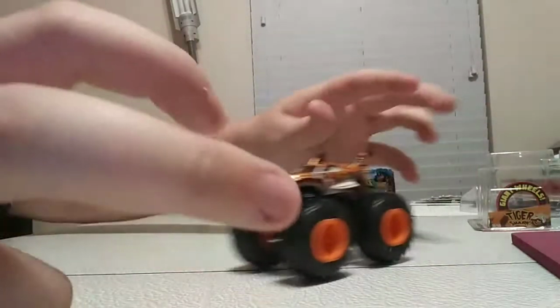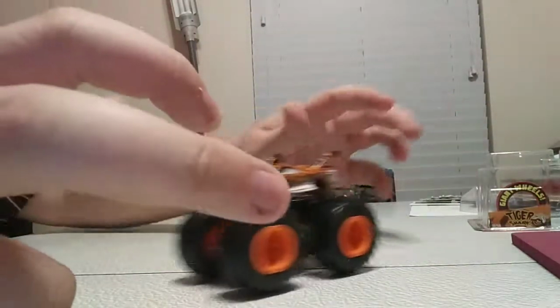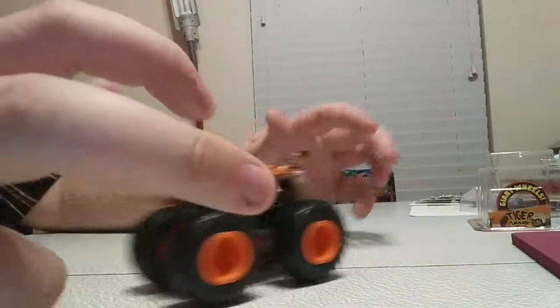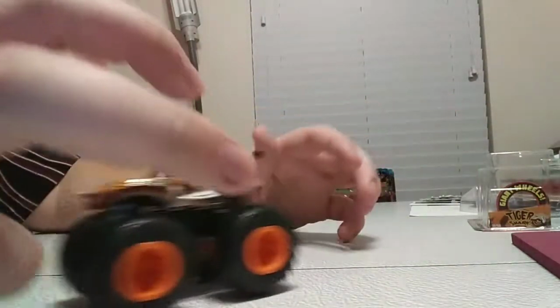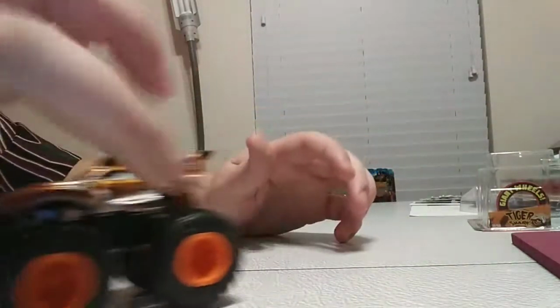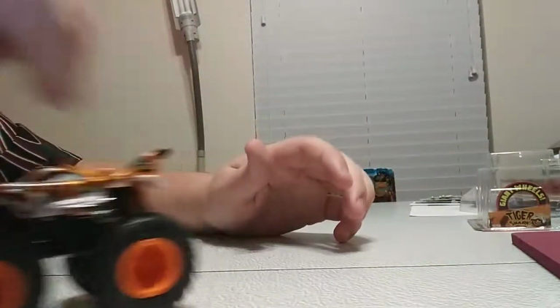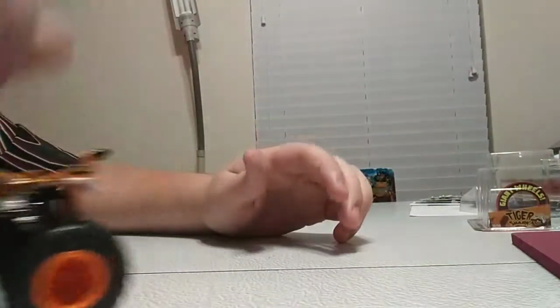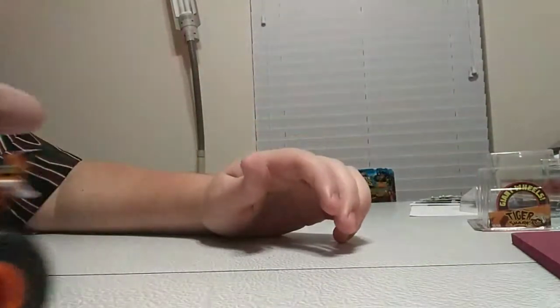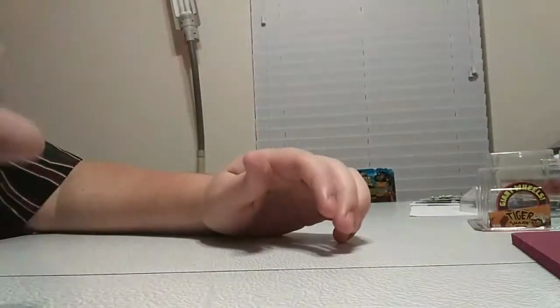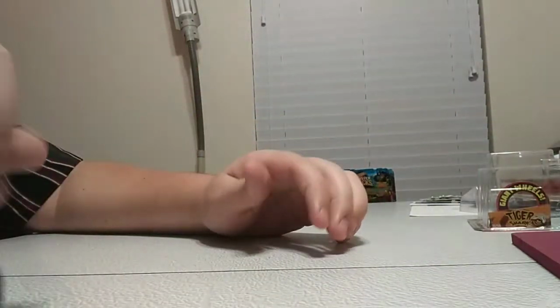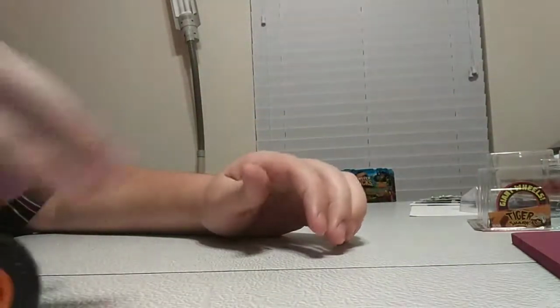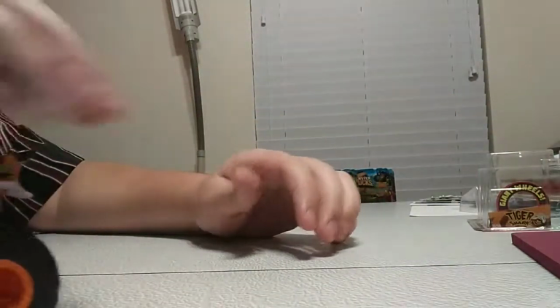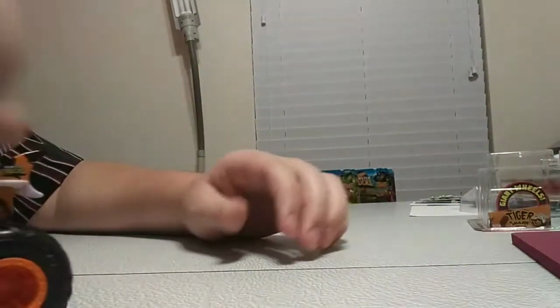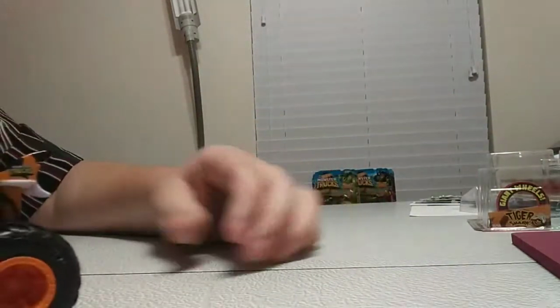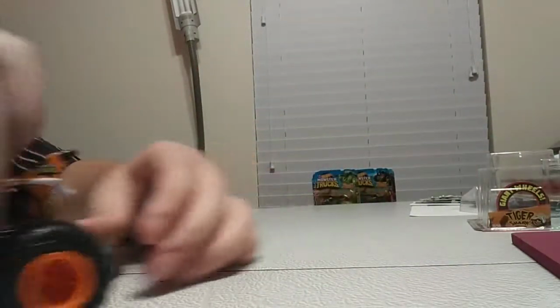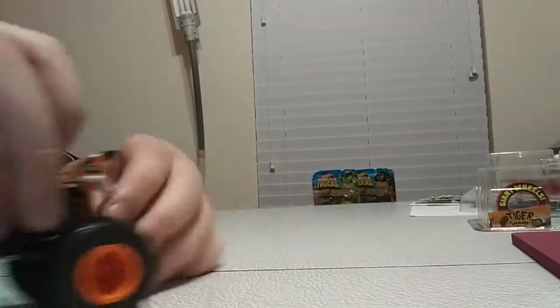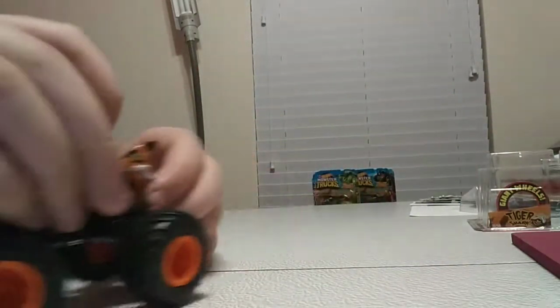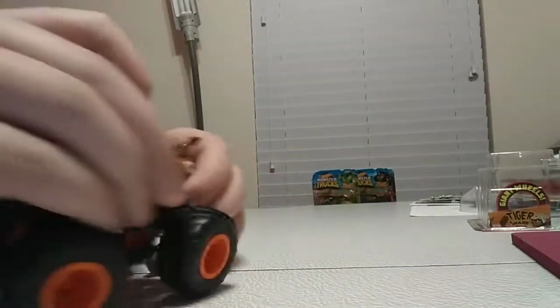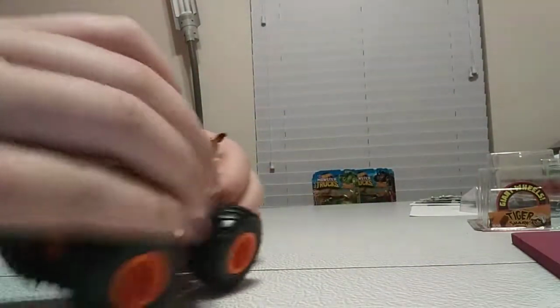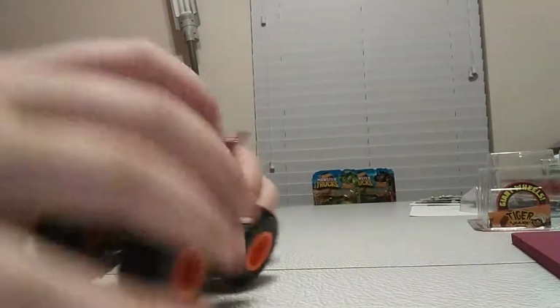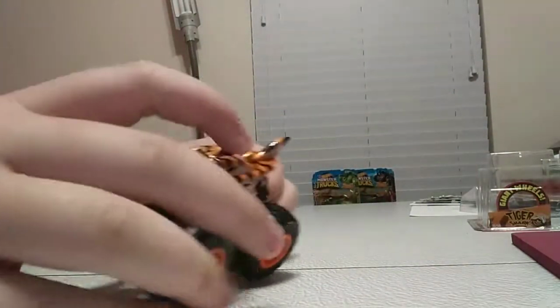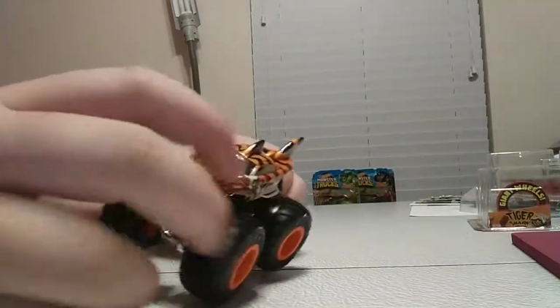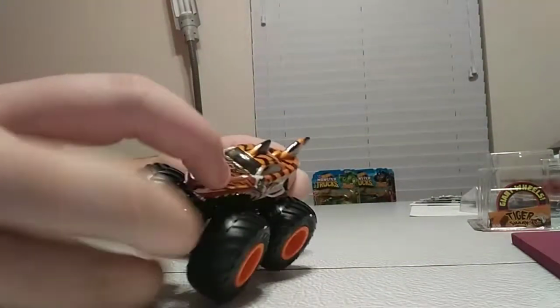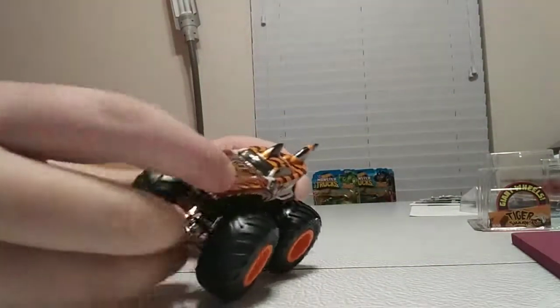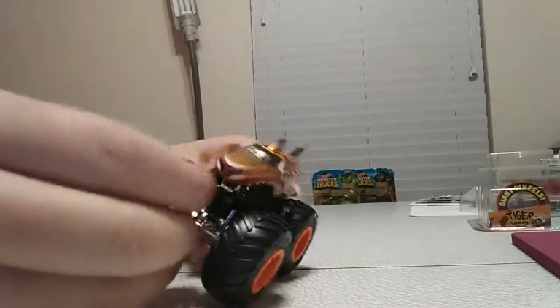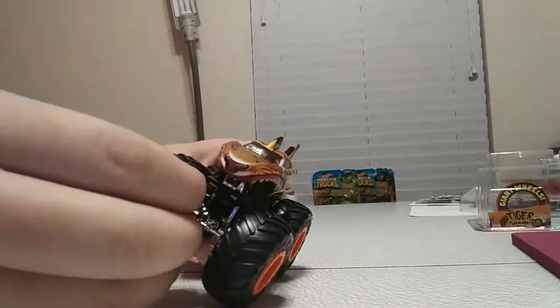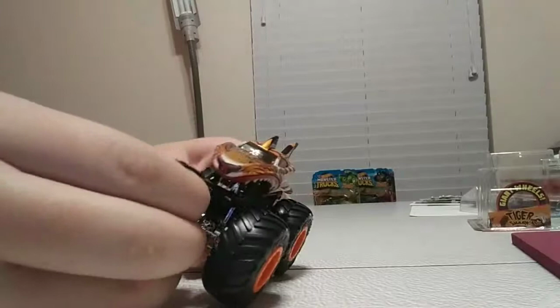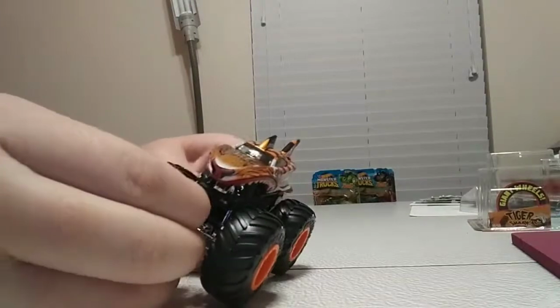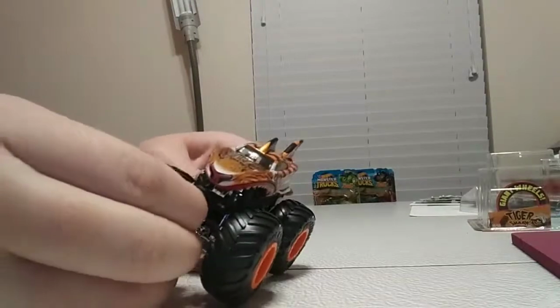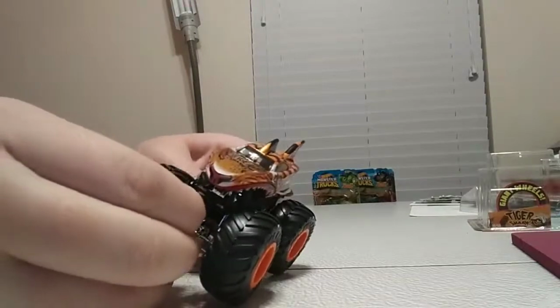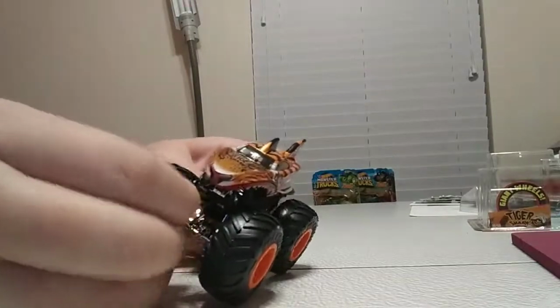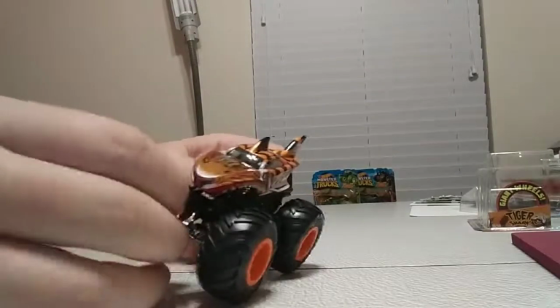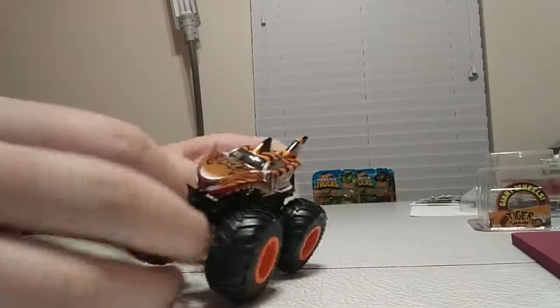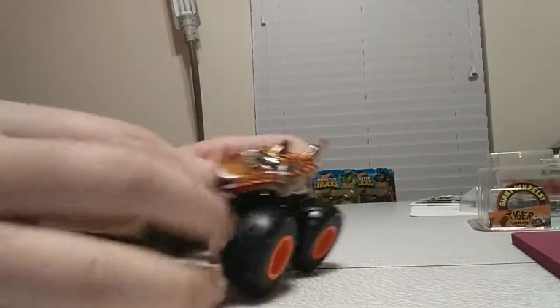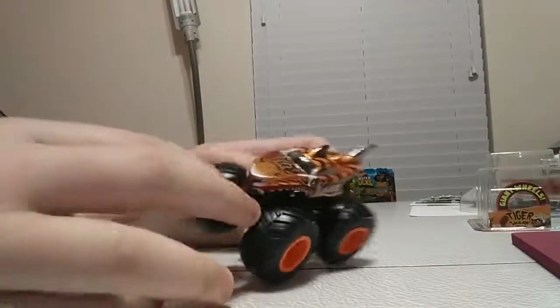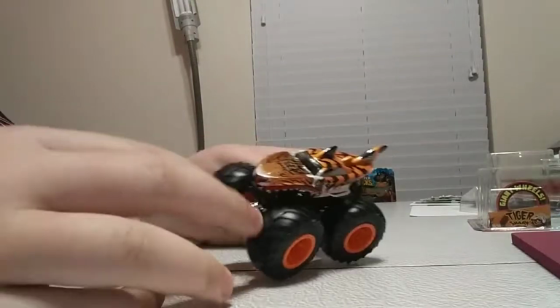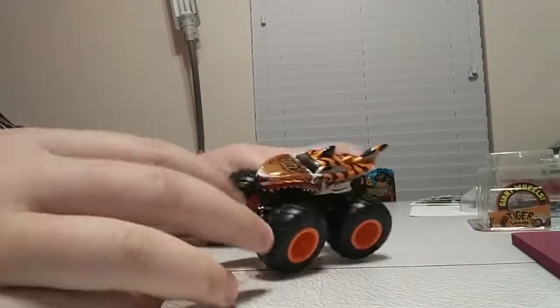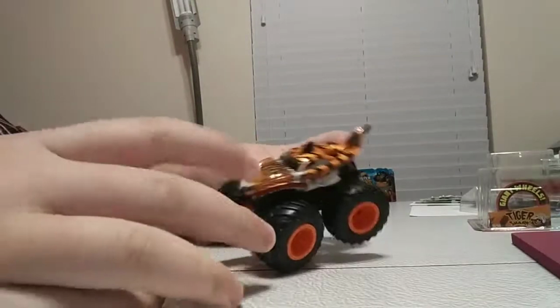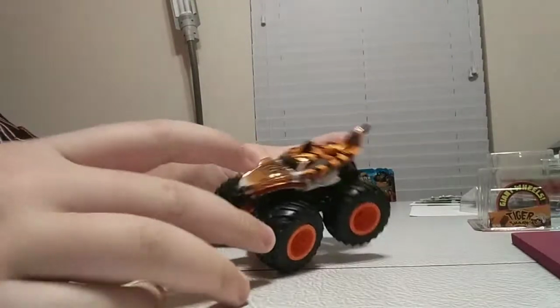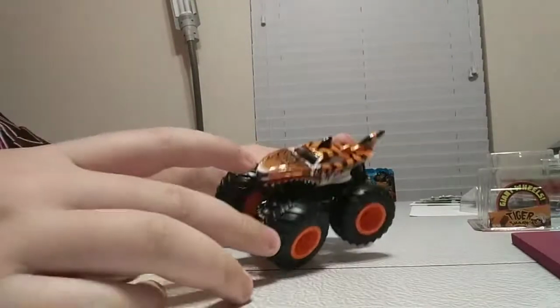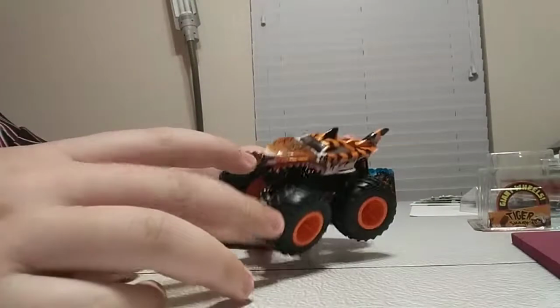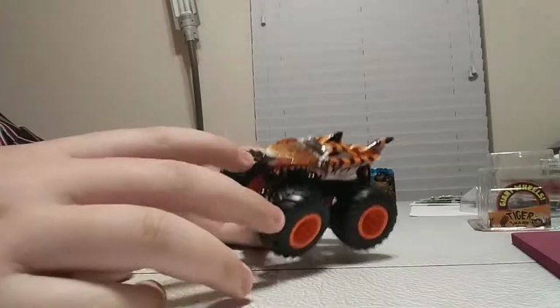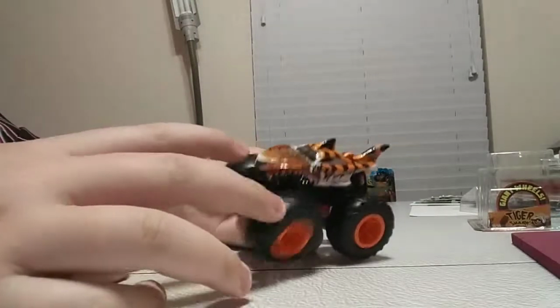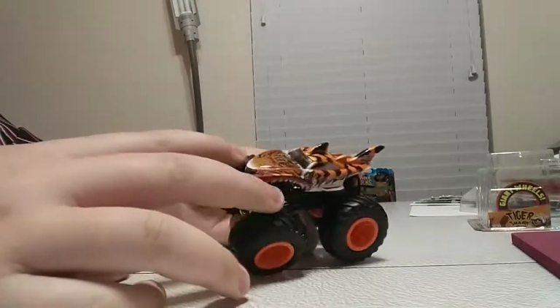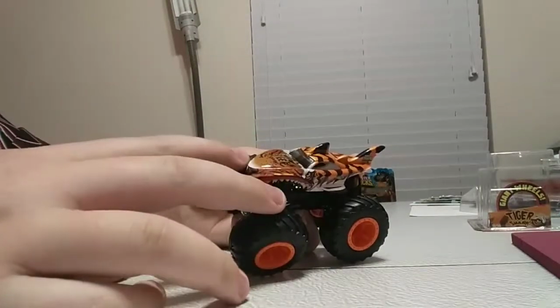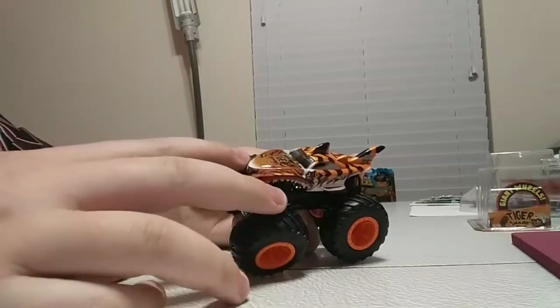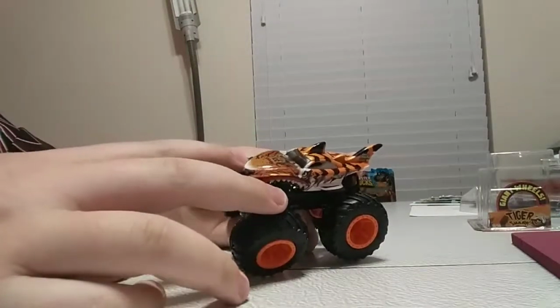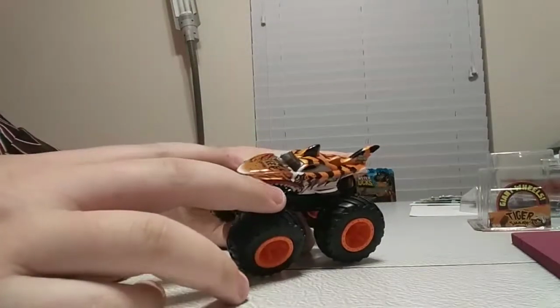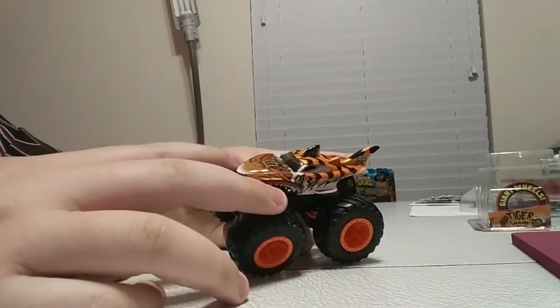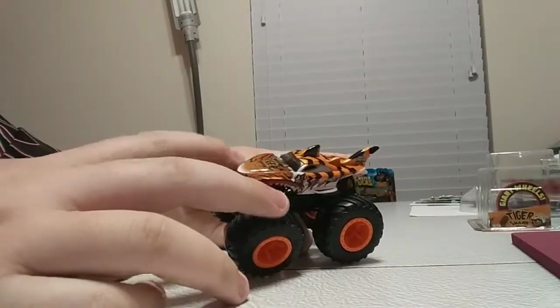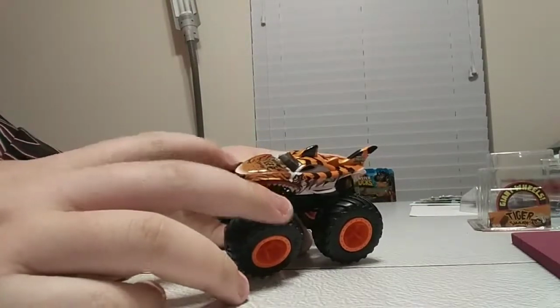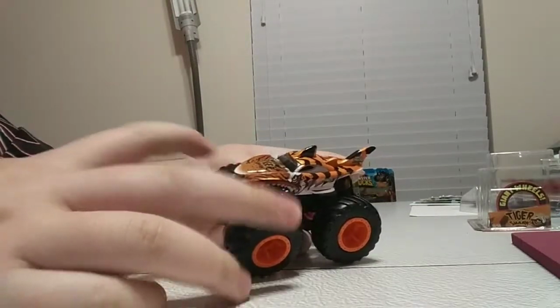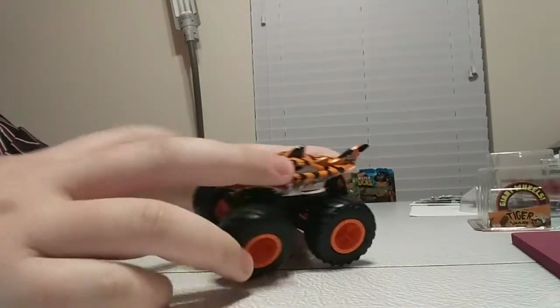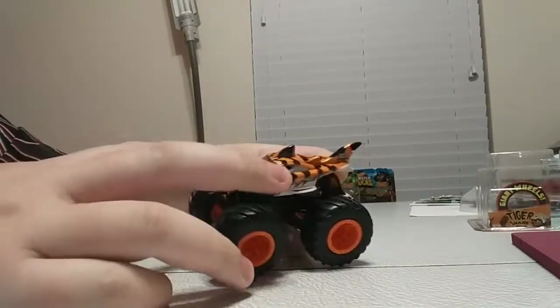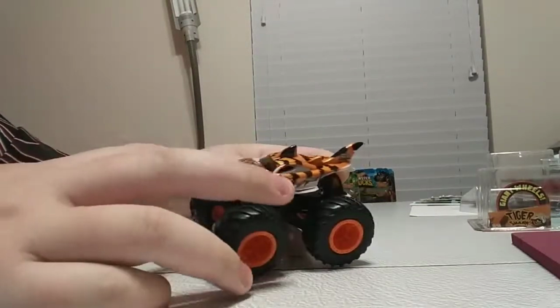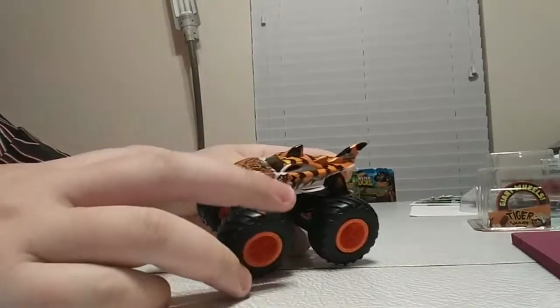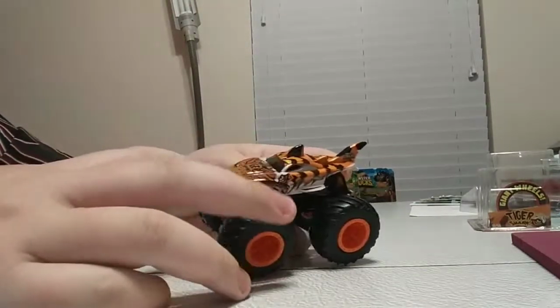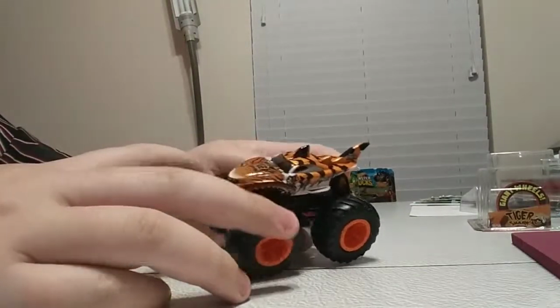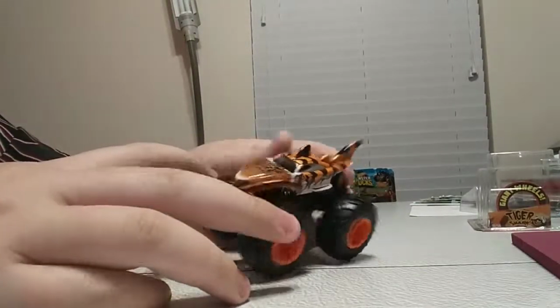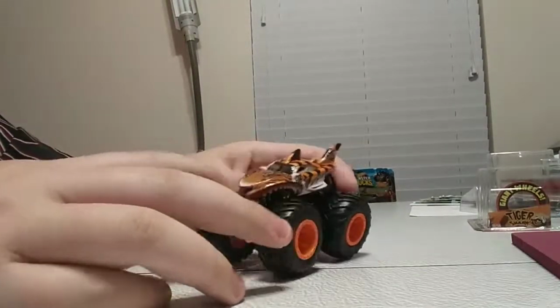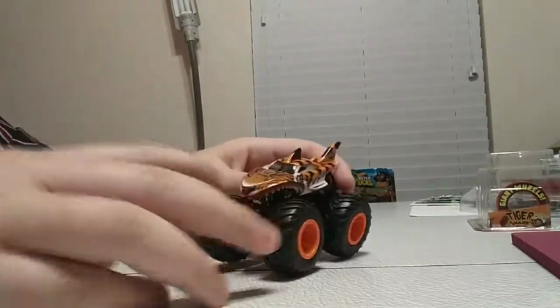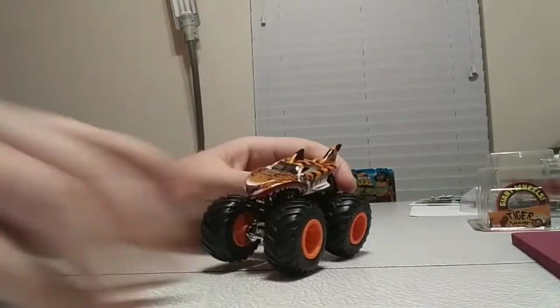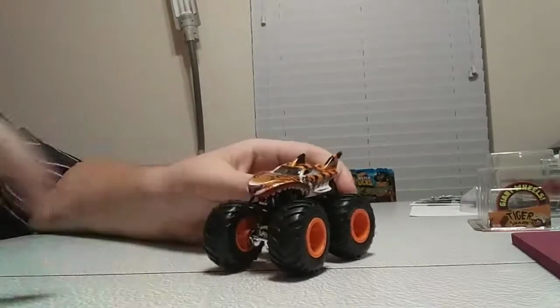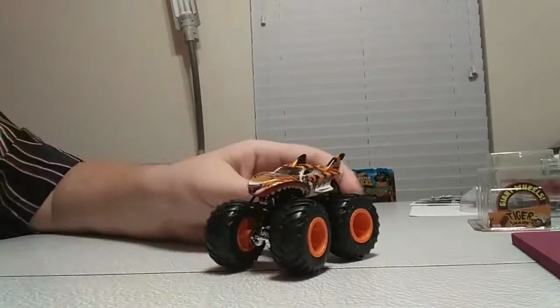I will say it rides really well and I think it's going to be a very good addition to the collection.